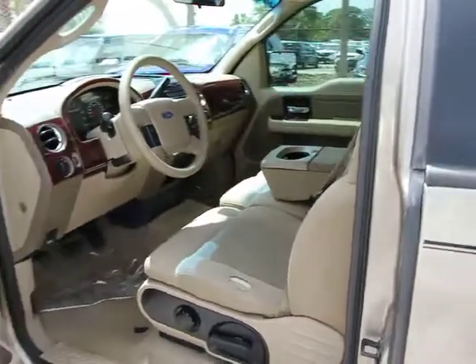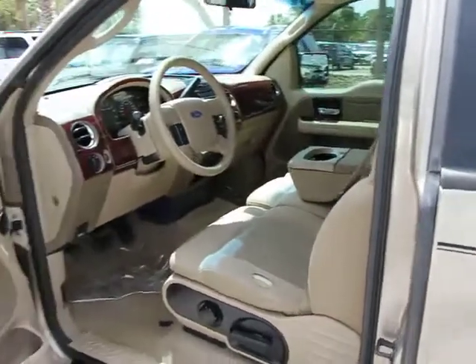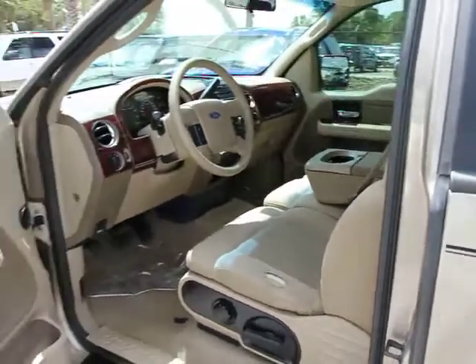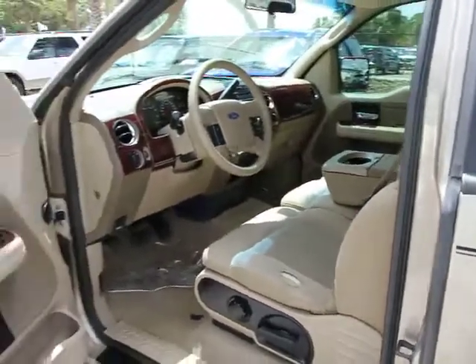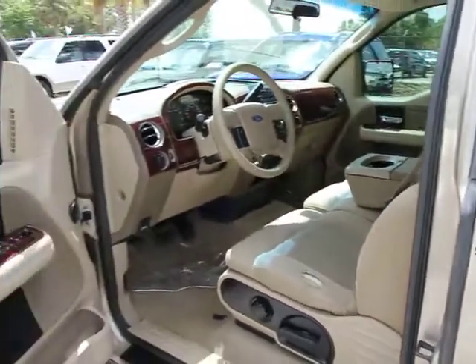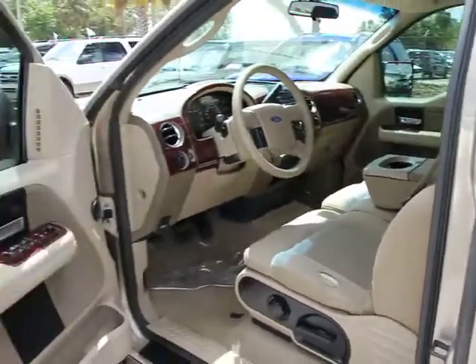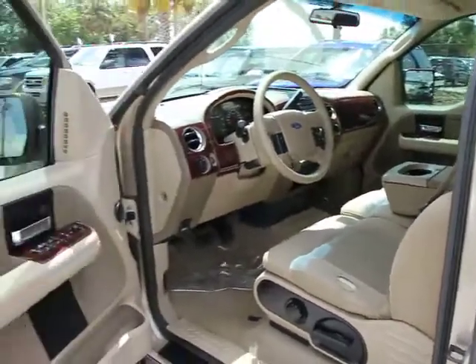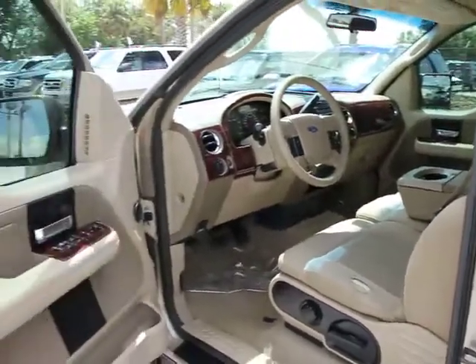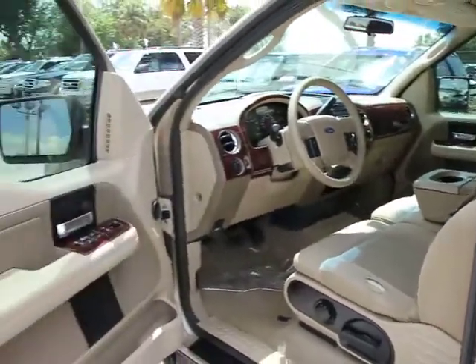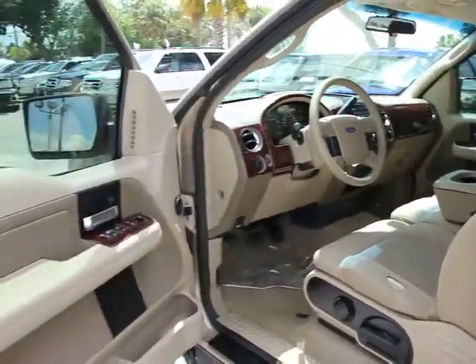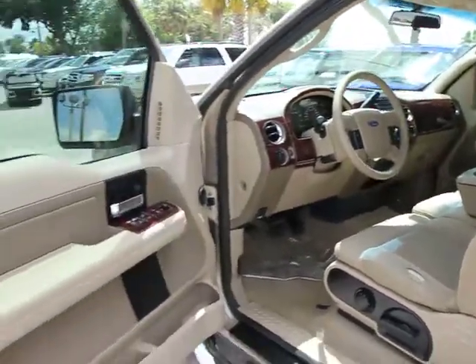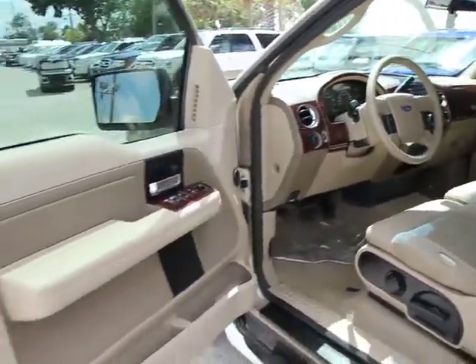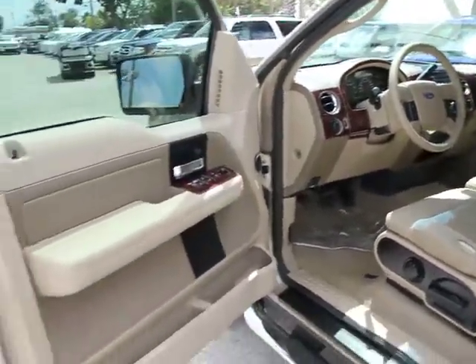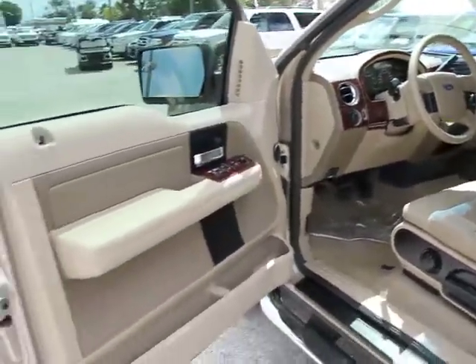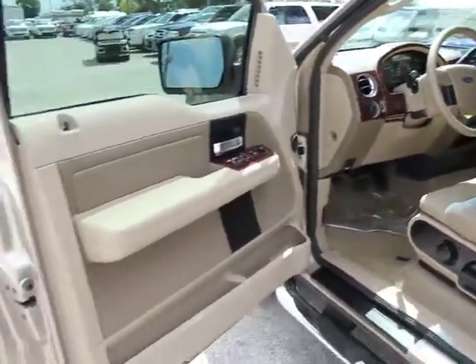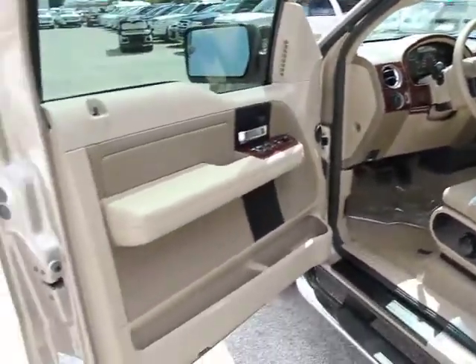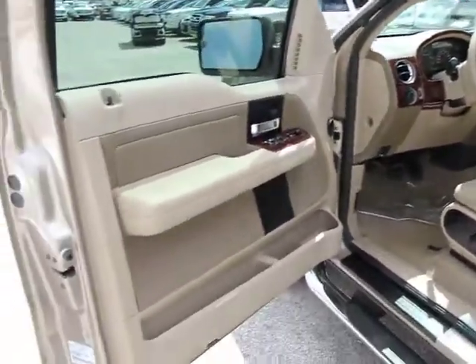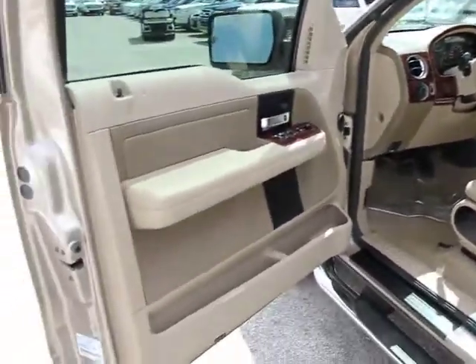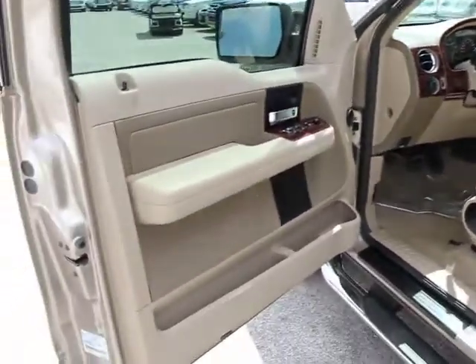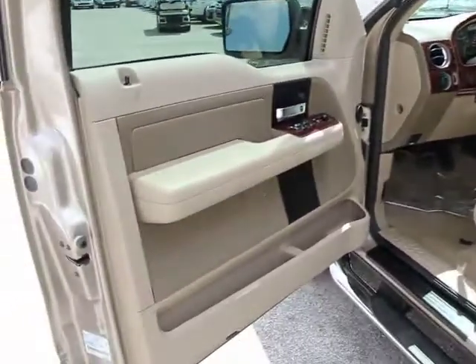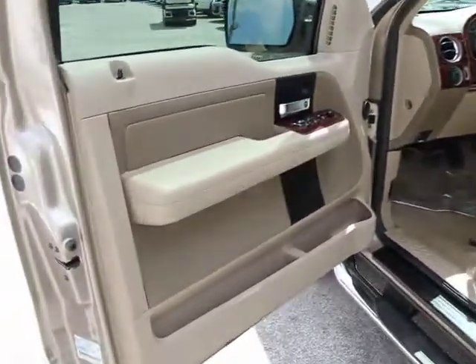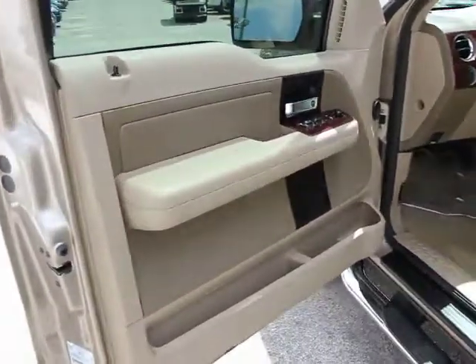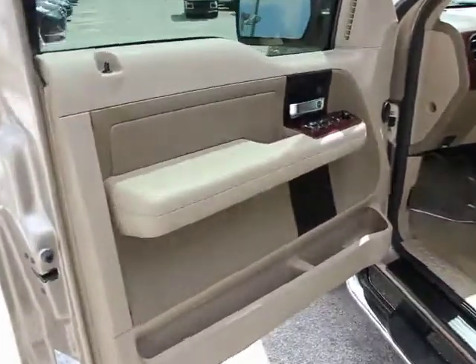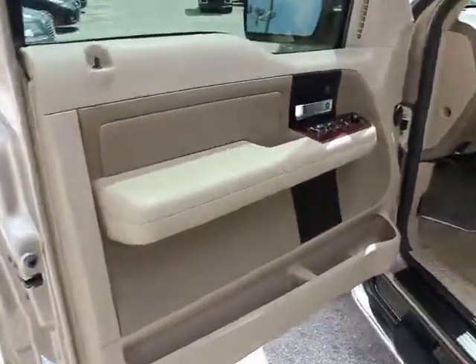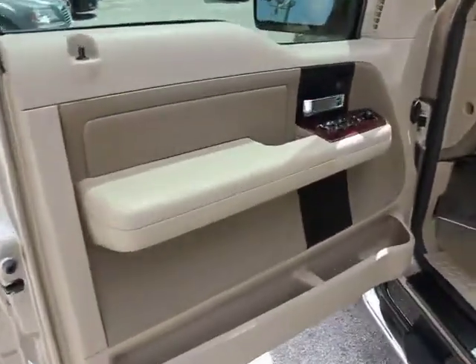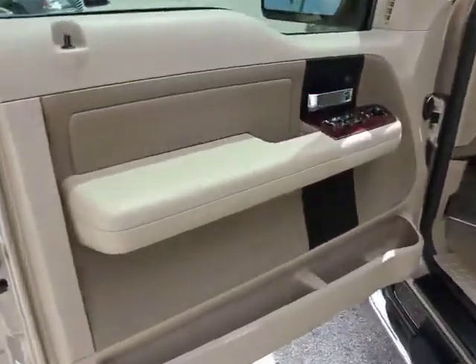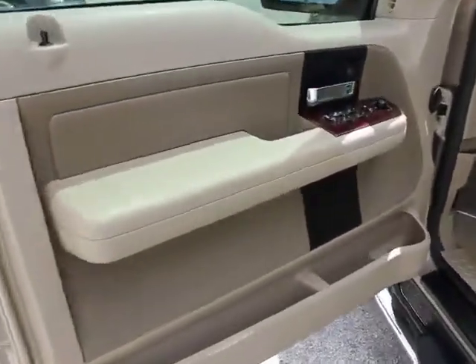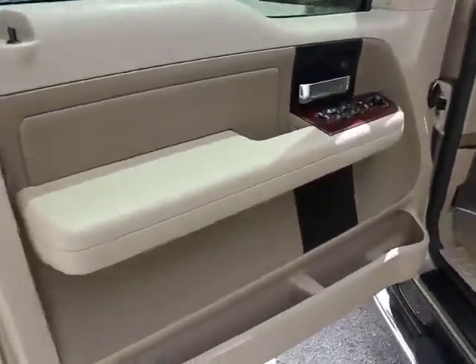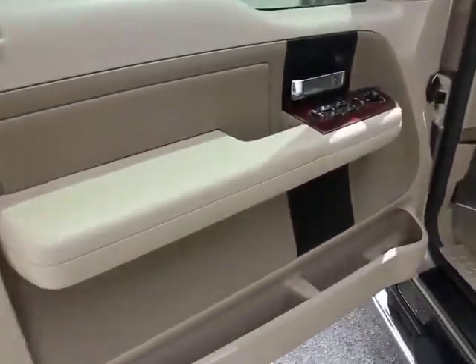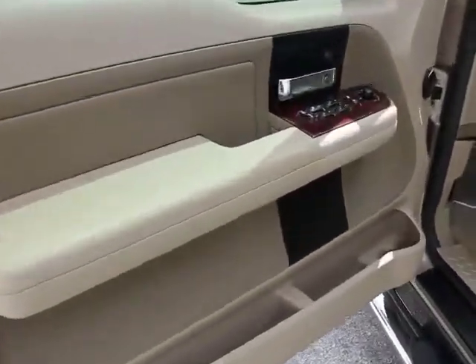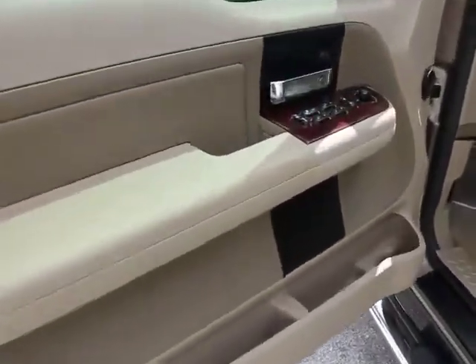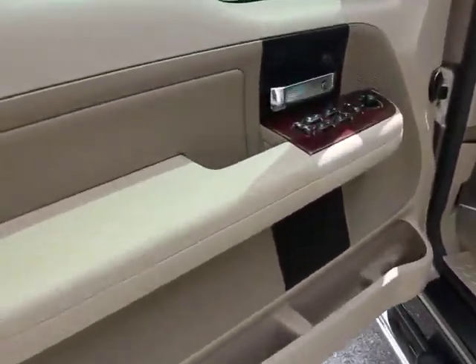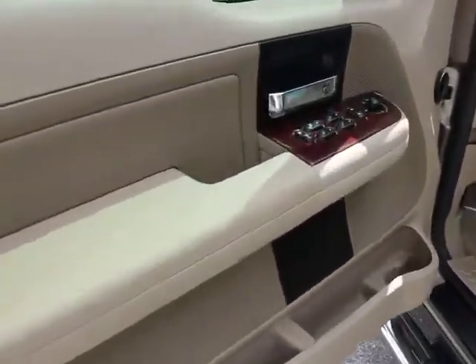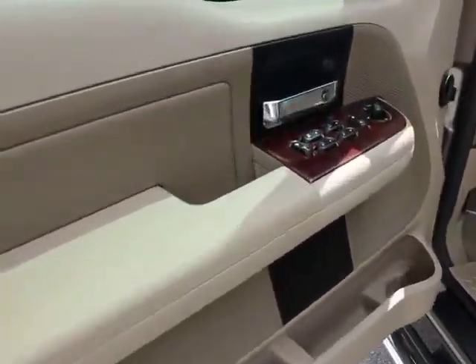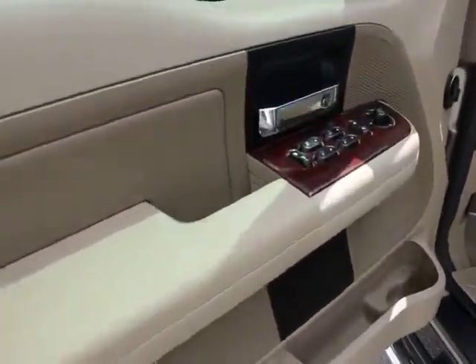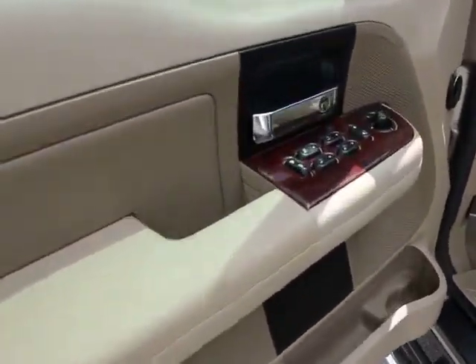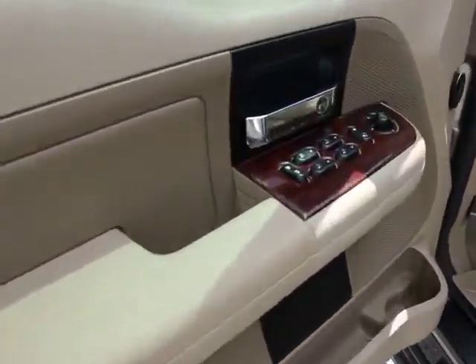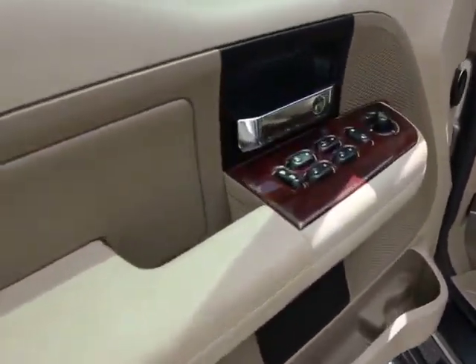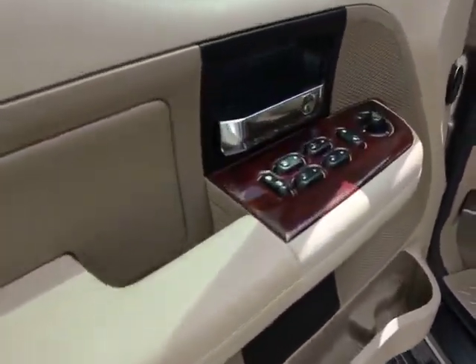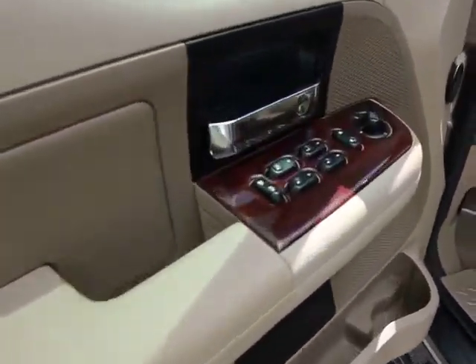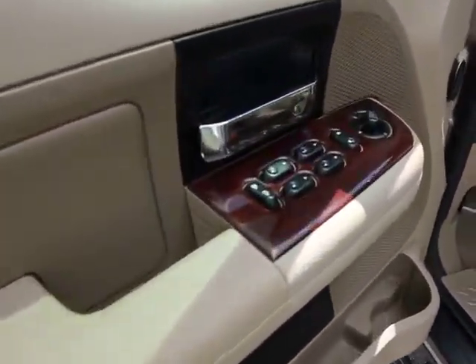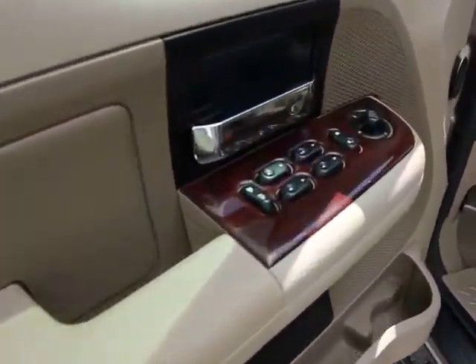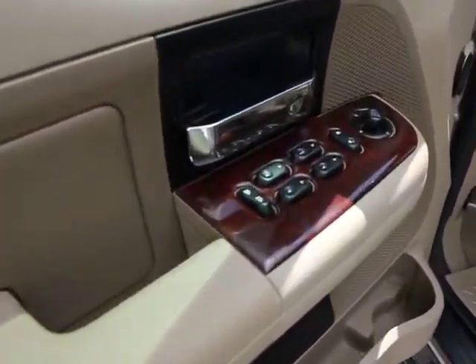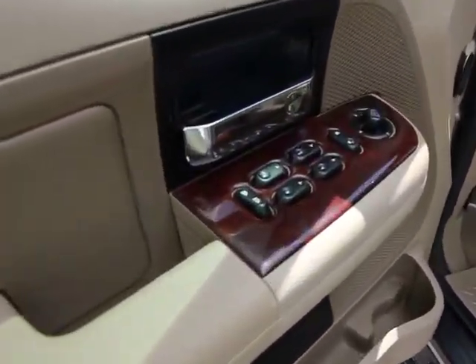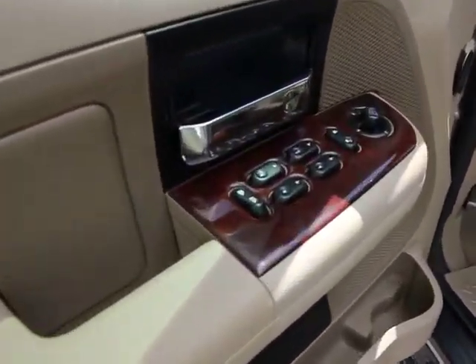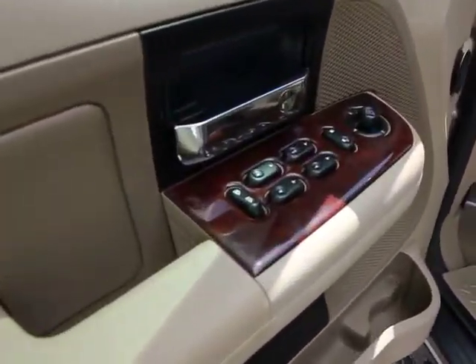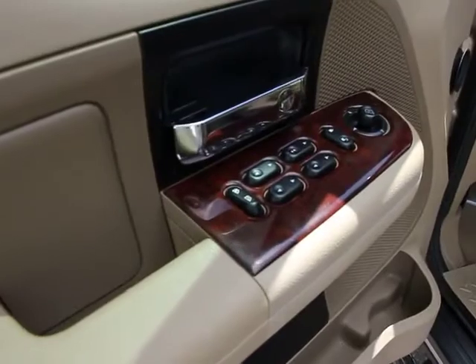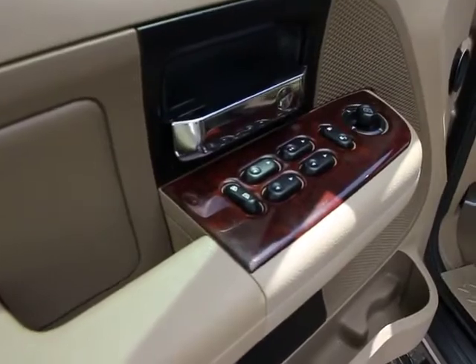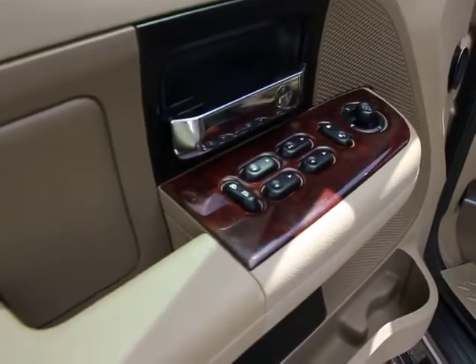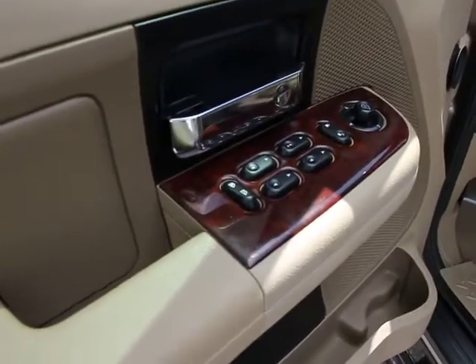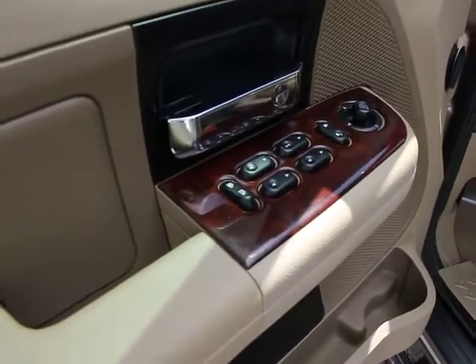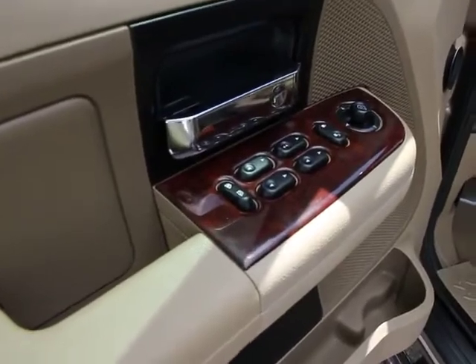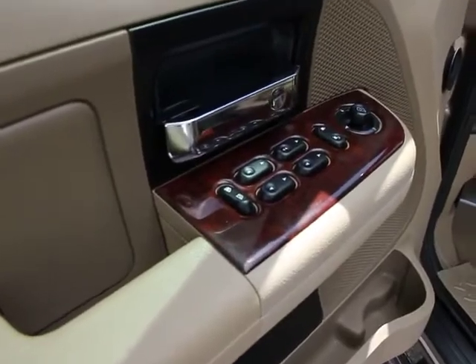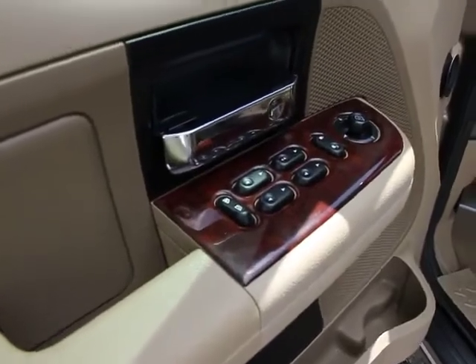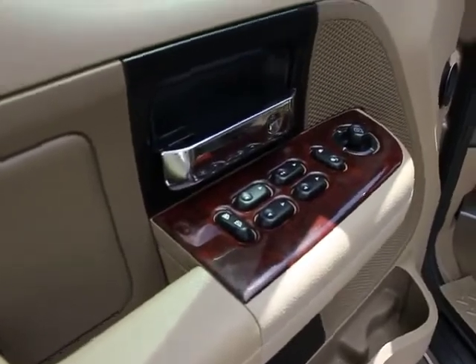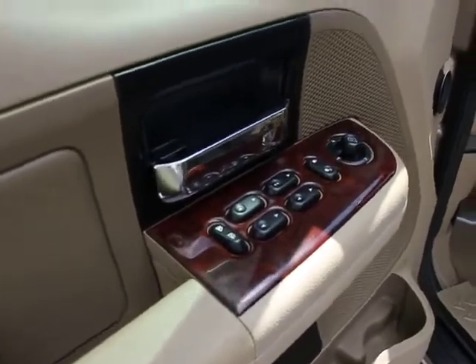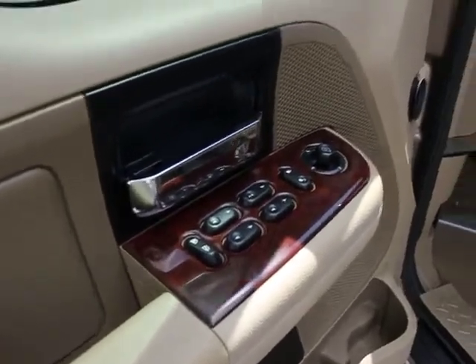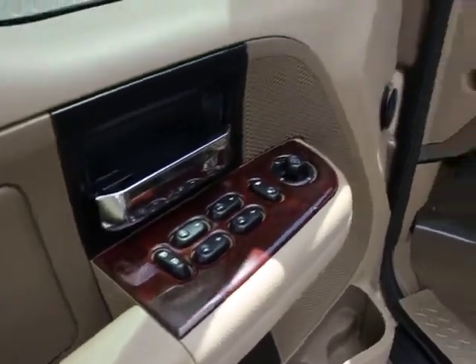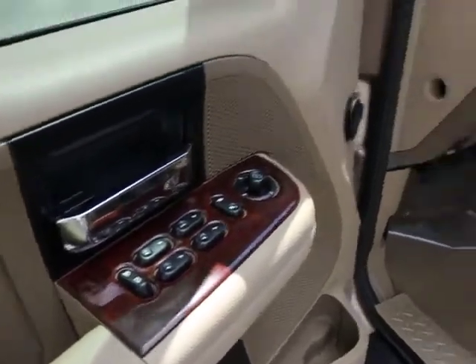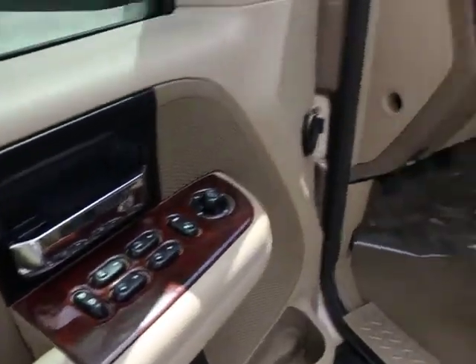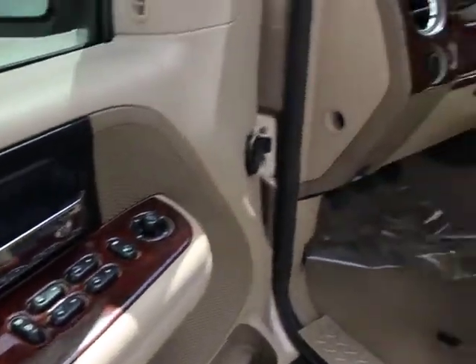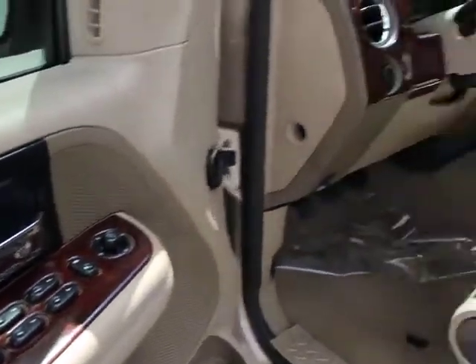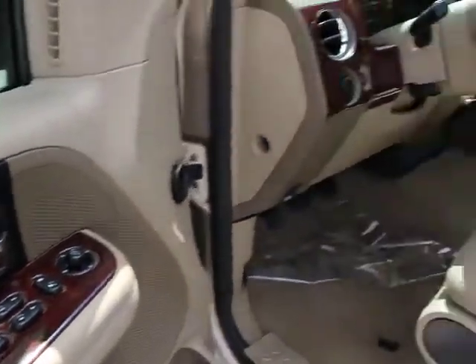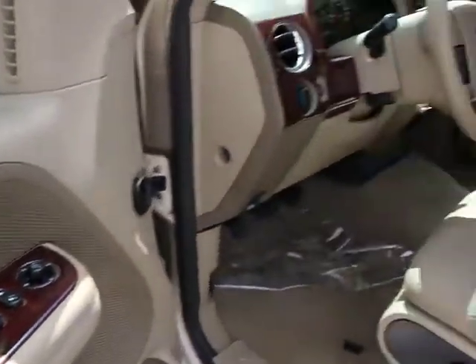Rear wheel drive, heated outside mirrors, dual note horn, speed control, four-piece floor mat set.